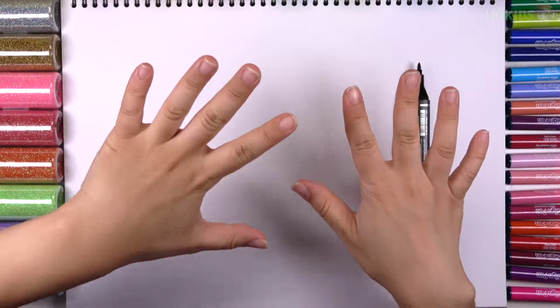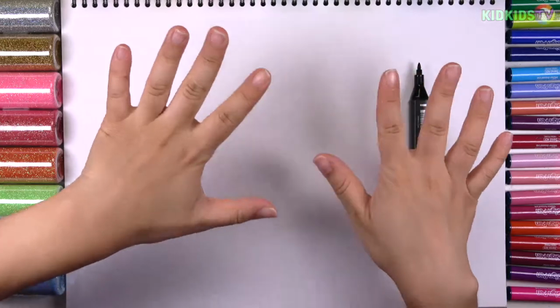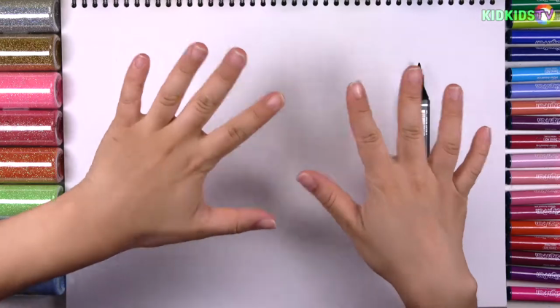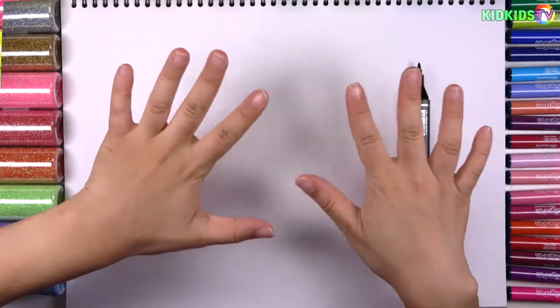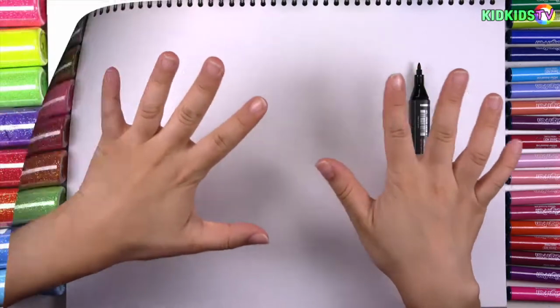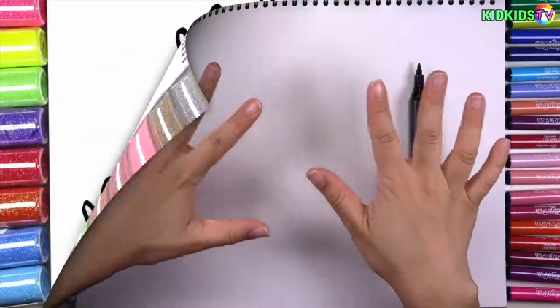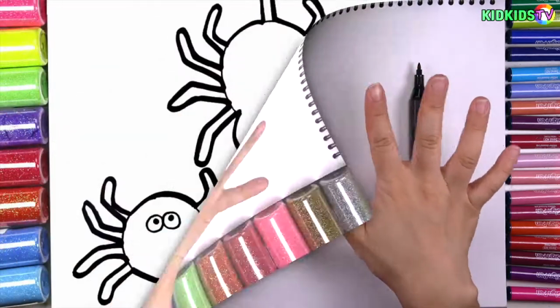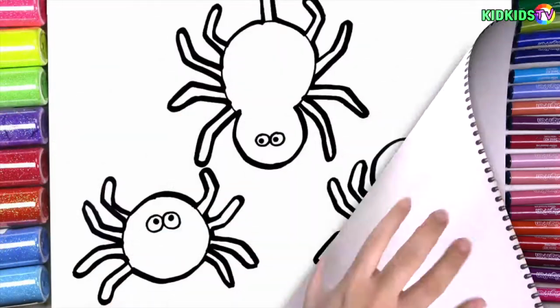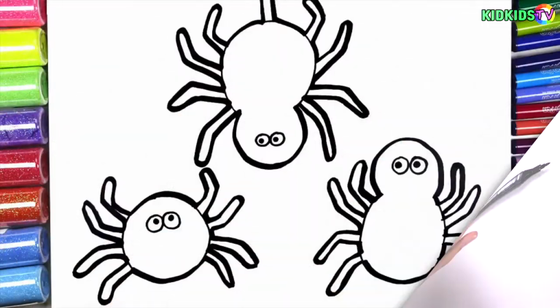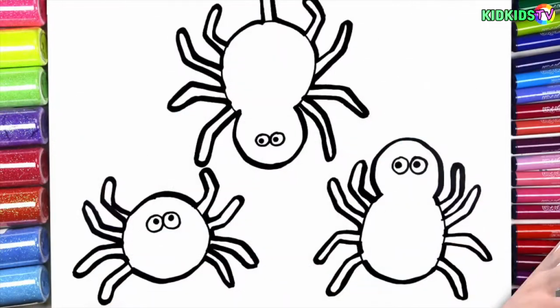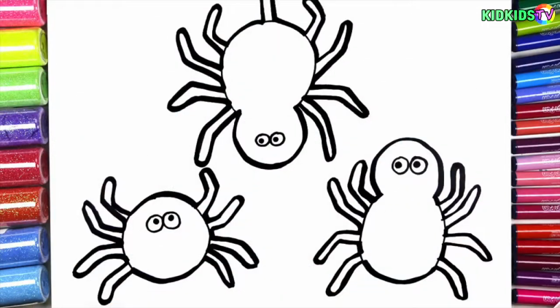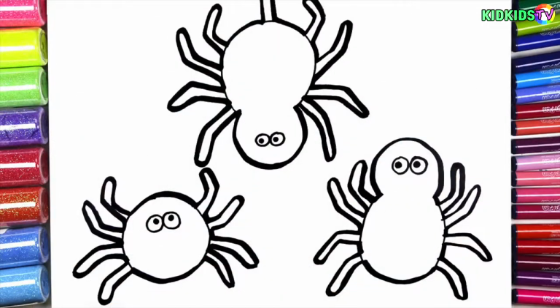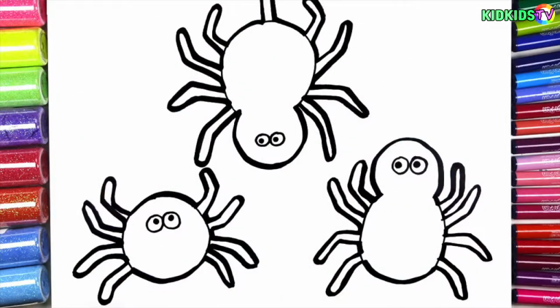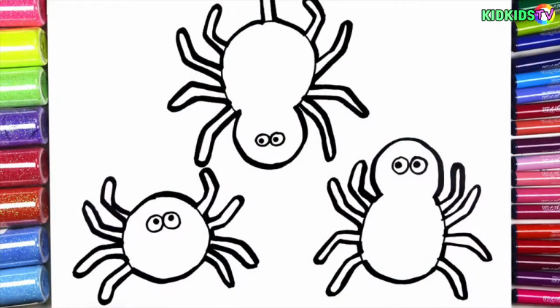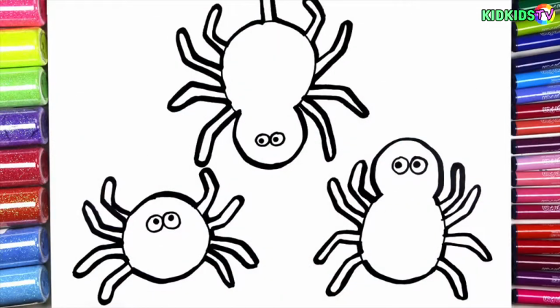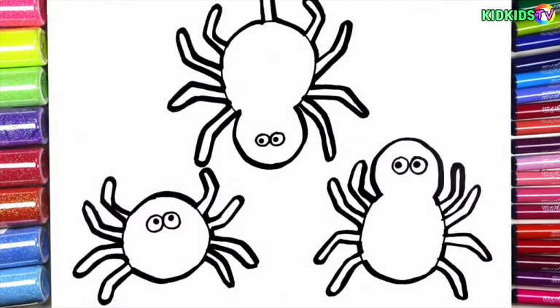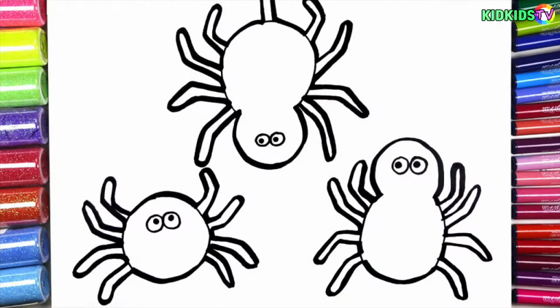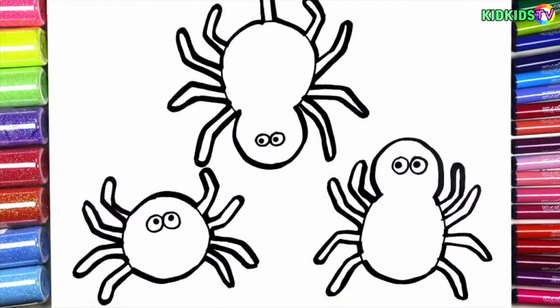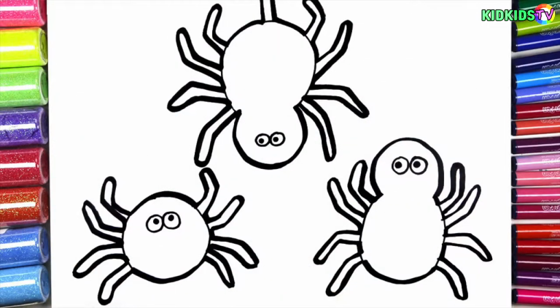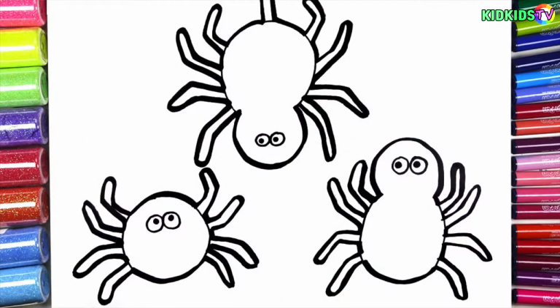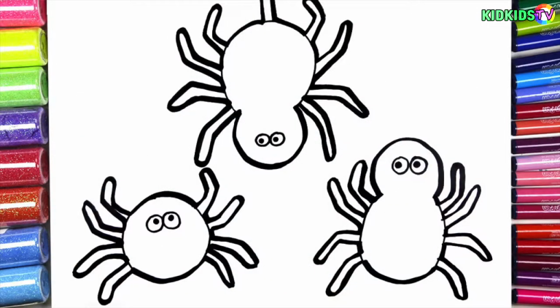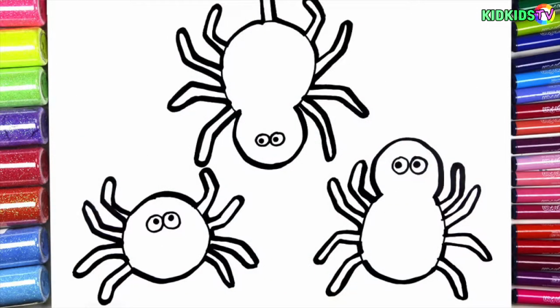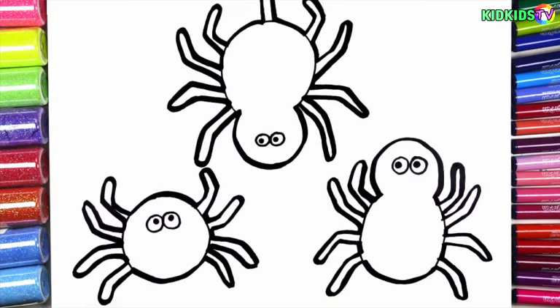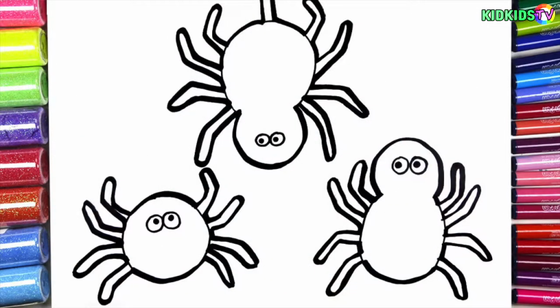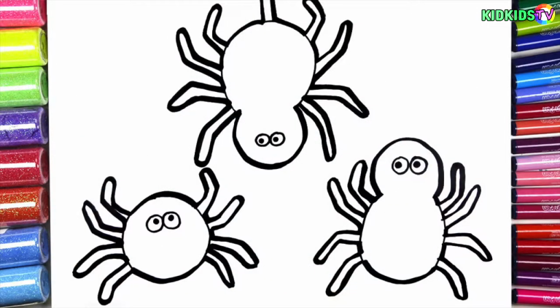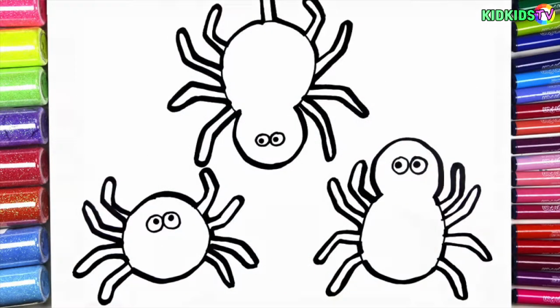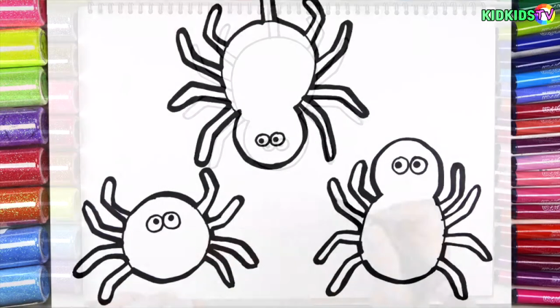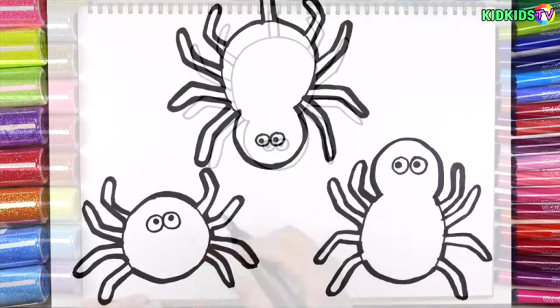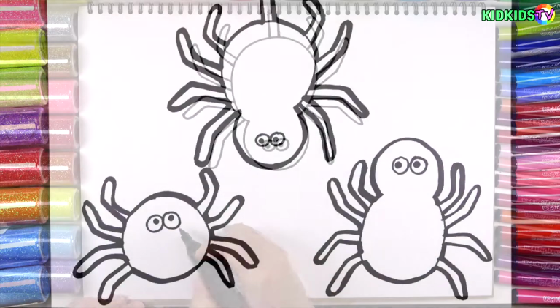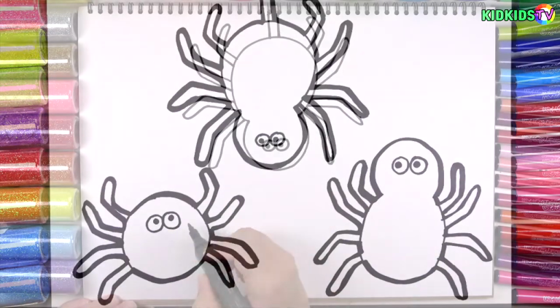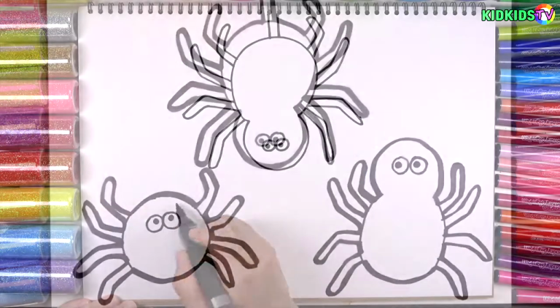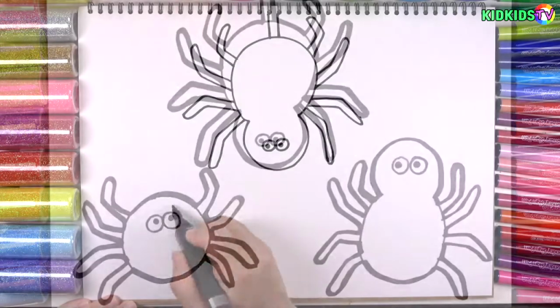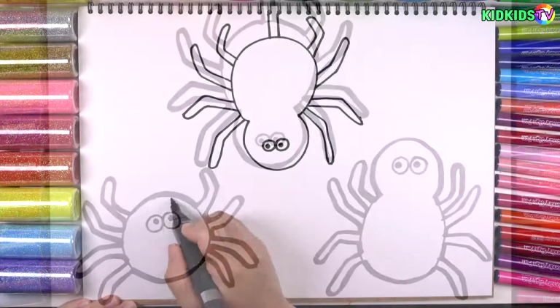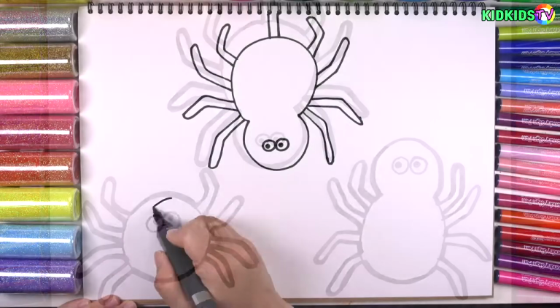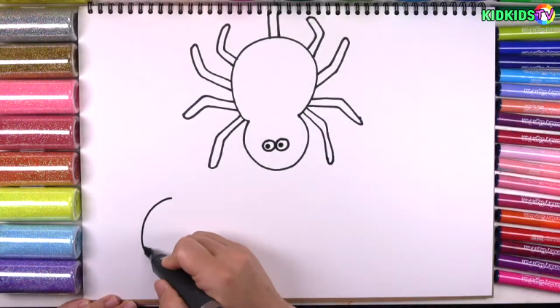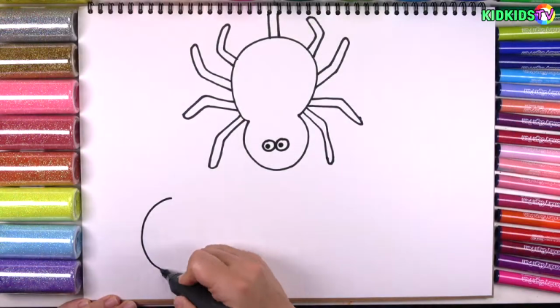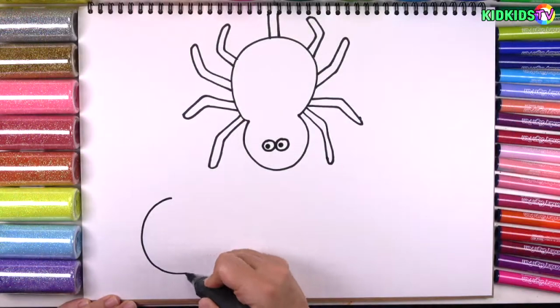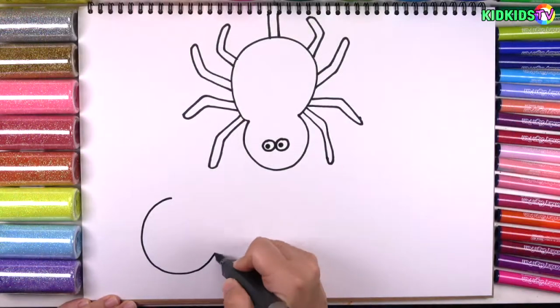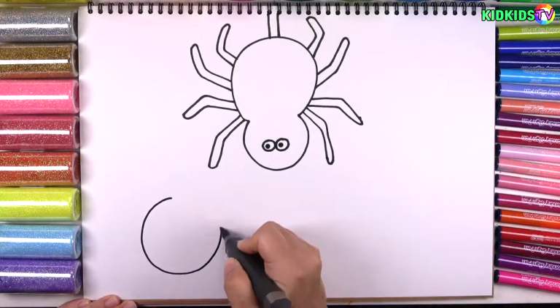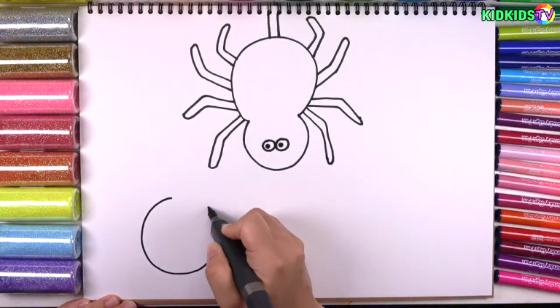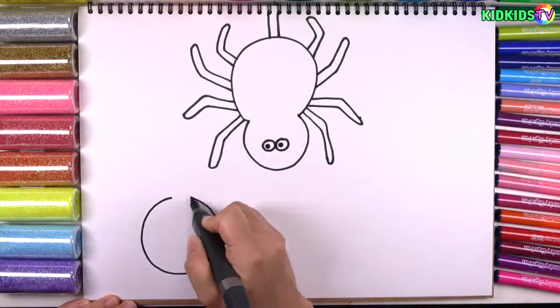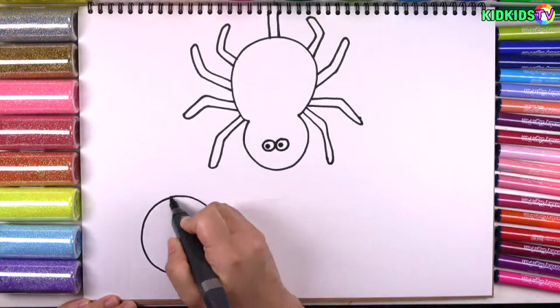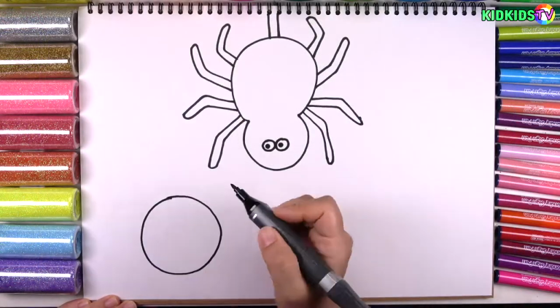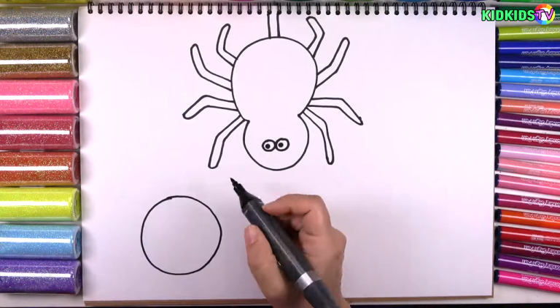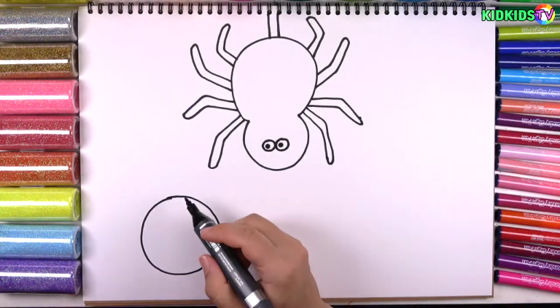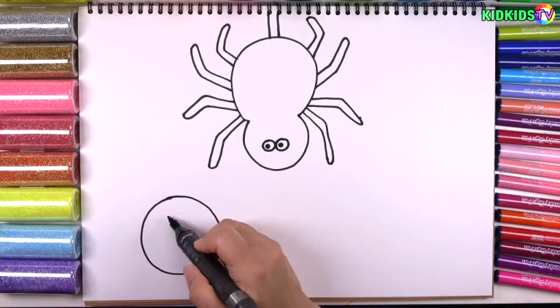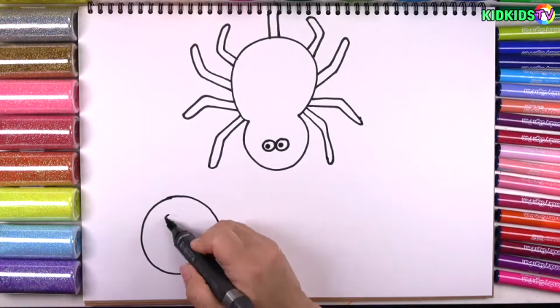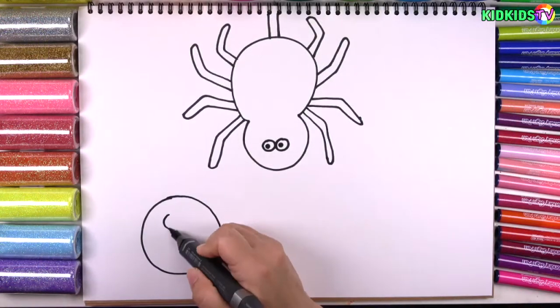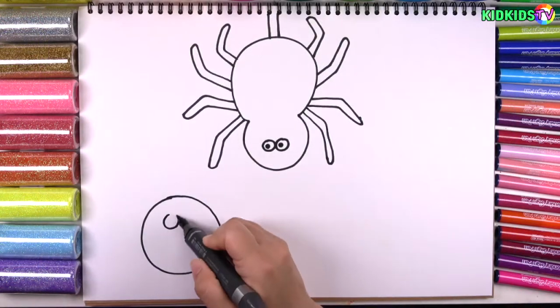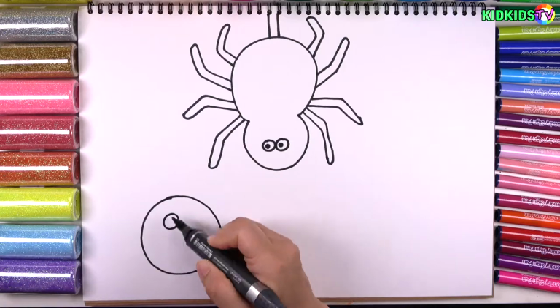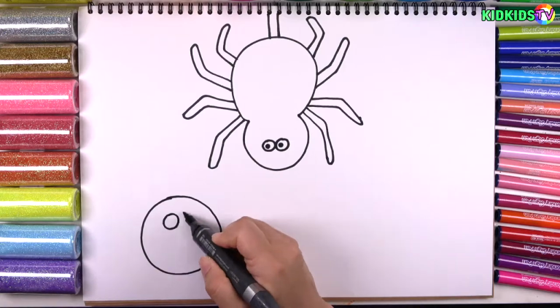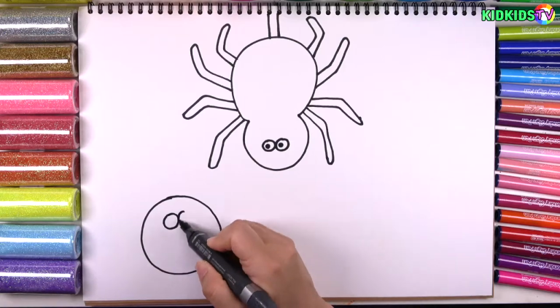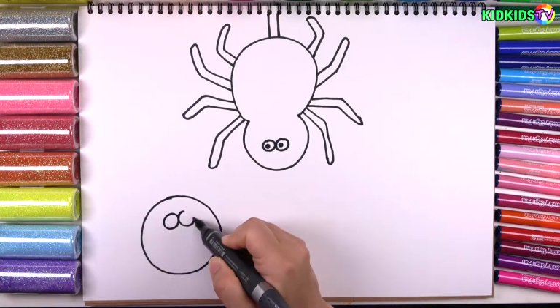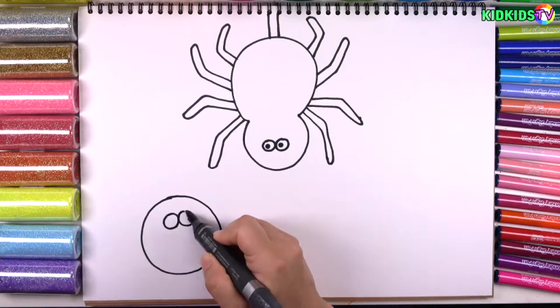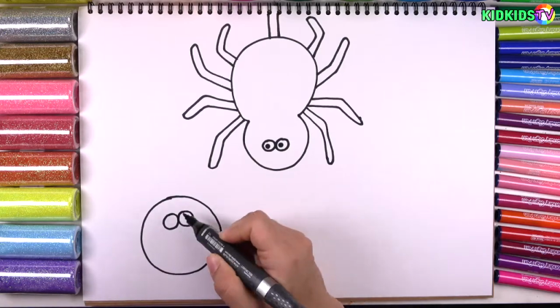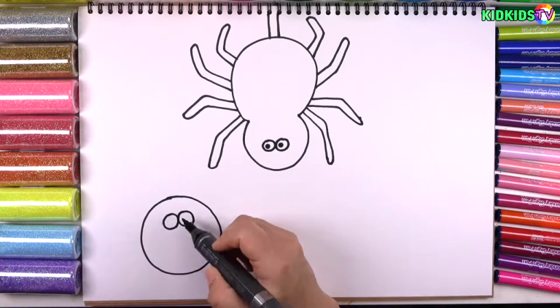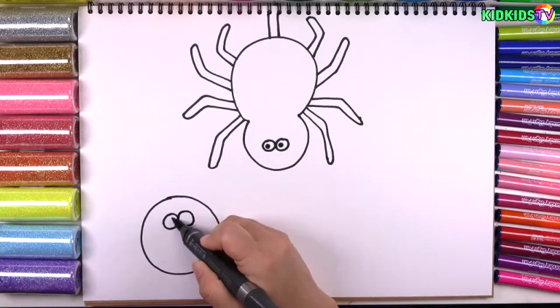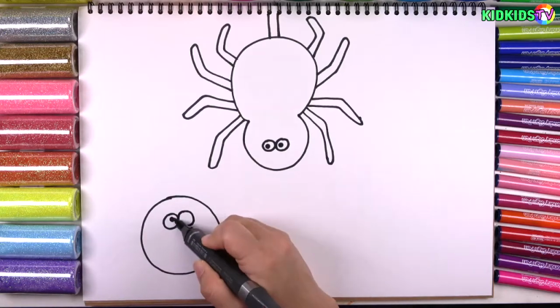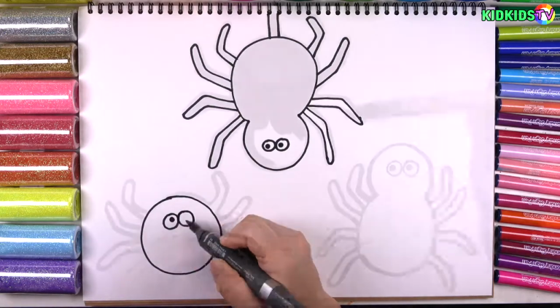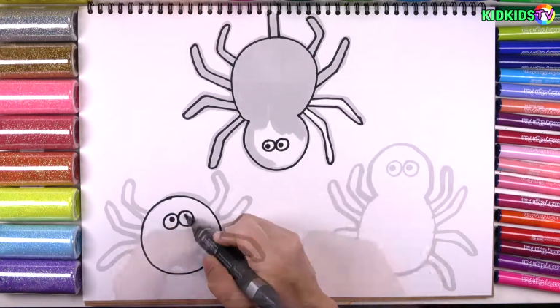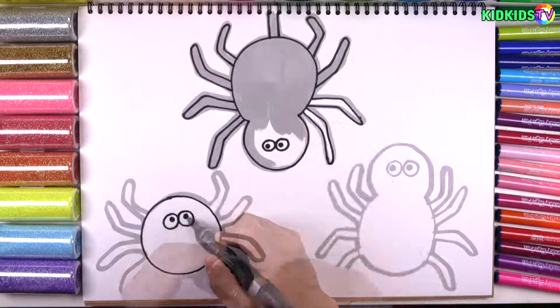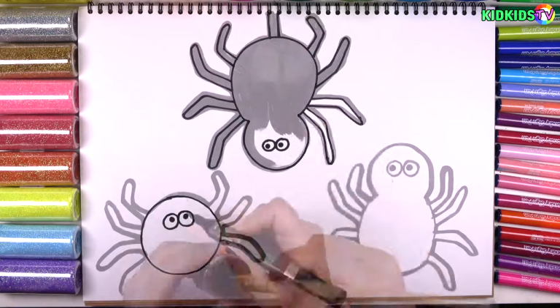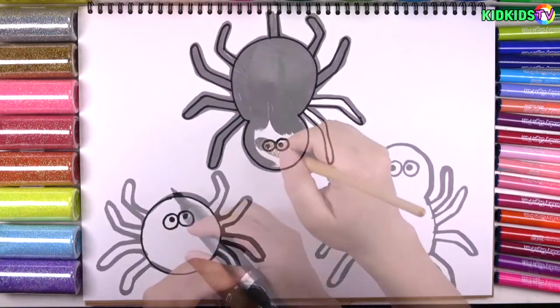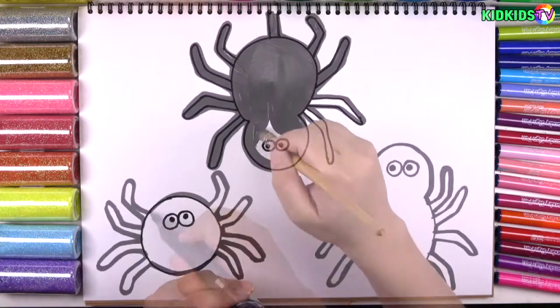Hi, guys. This is KidKids TV. Let's learn how to draw a cartoon spider and spider web for kids.